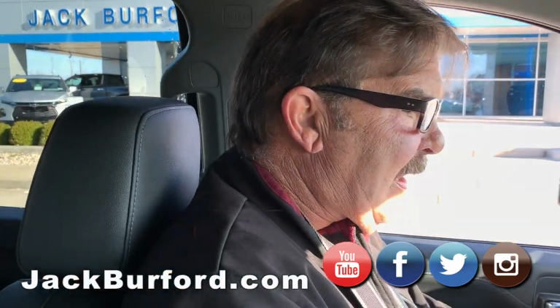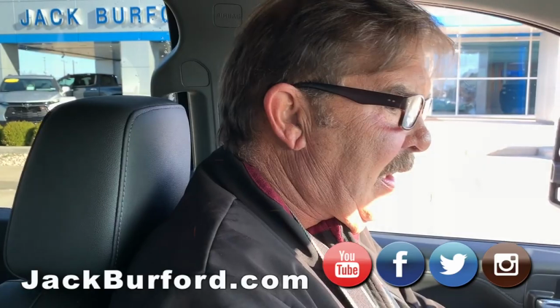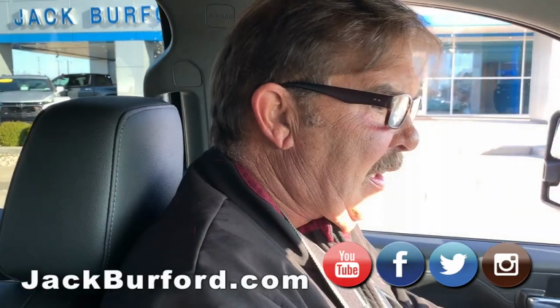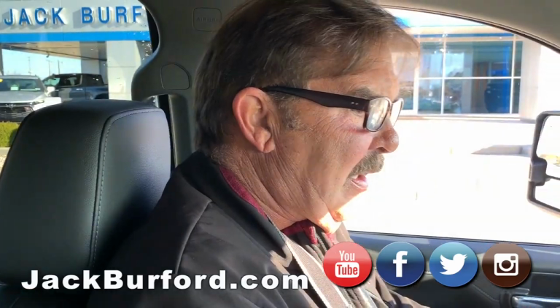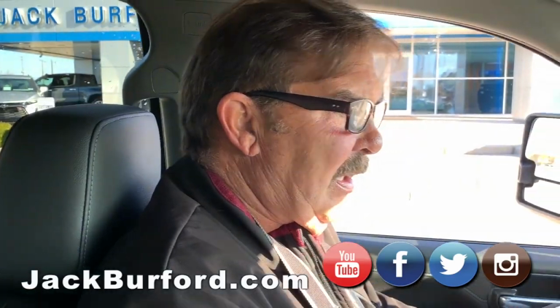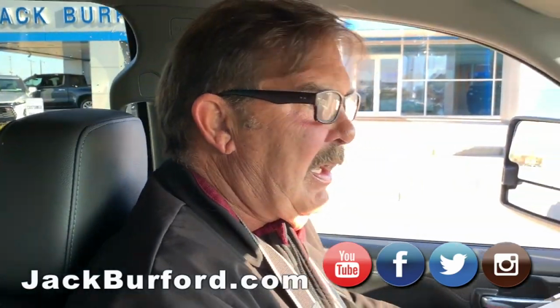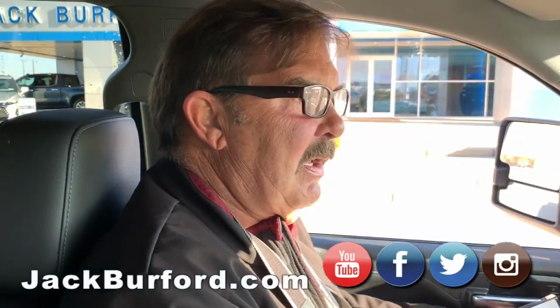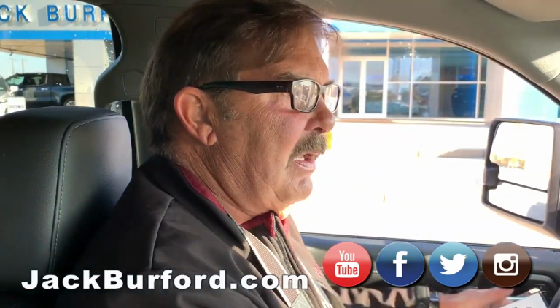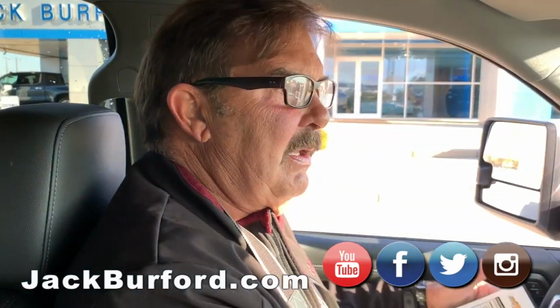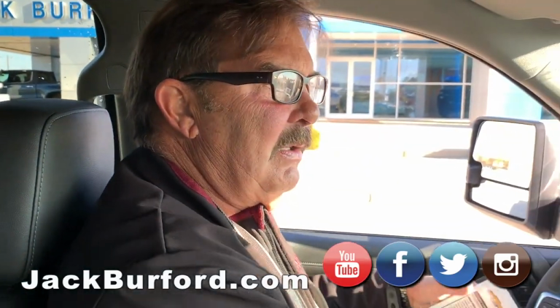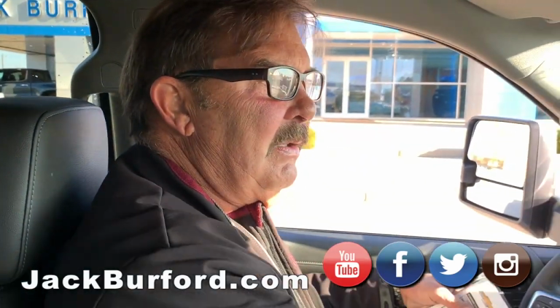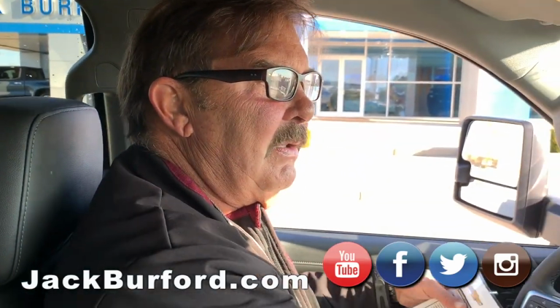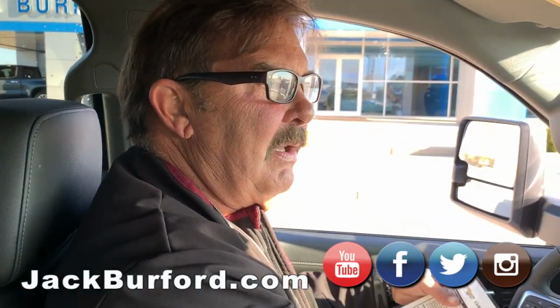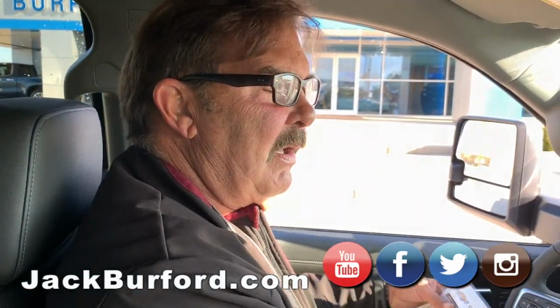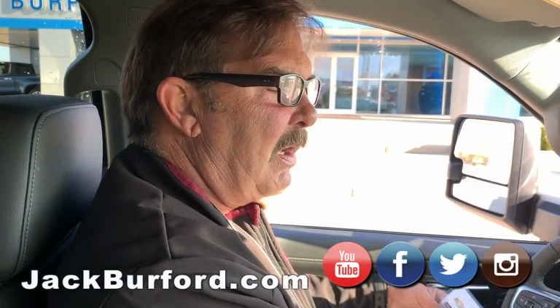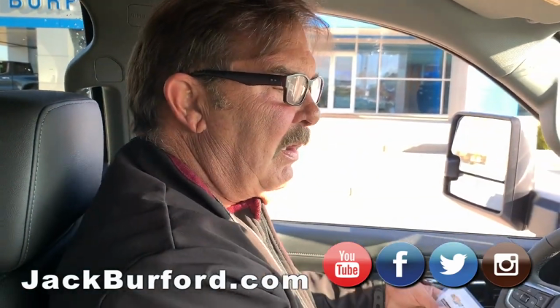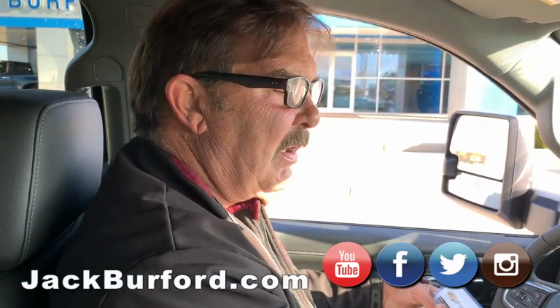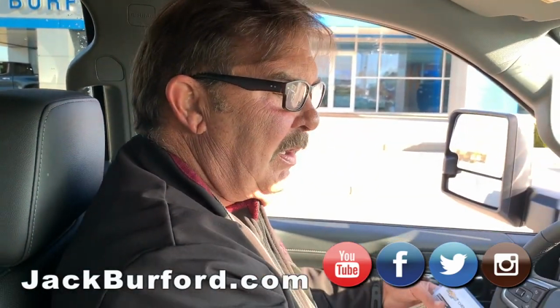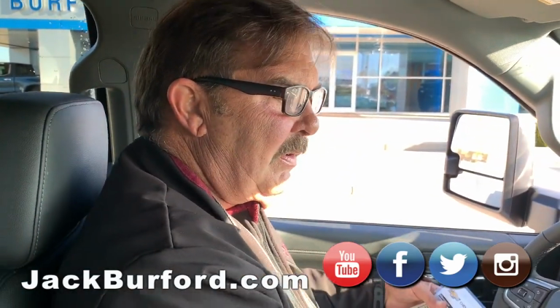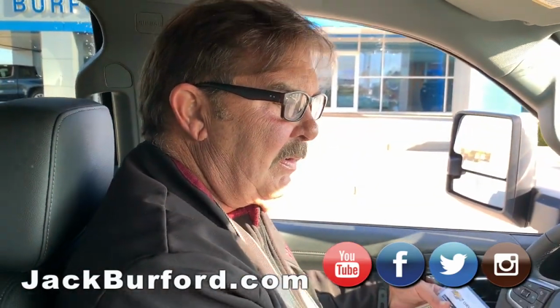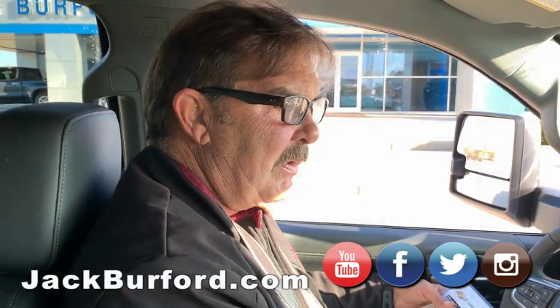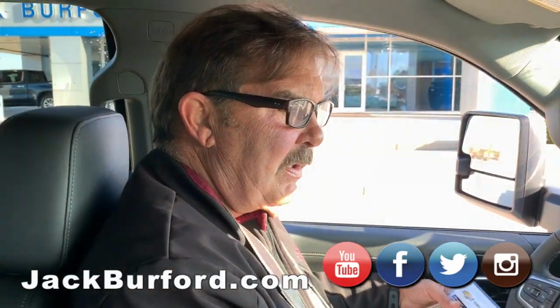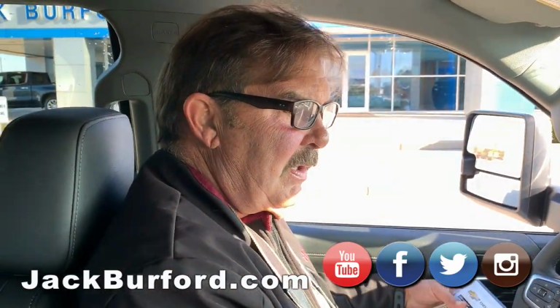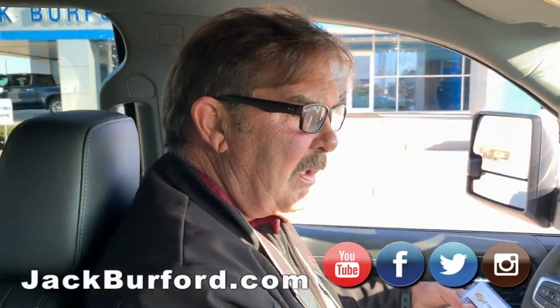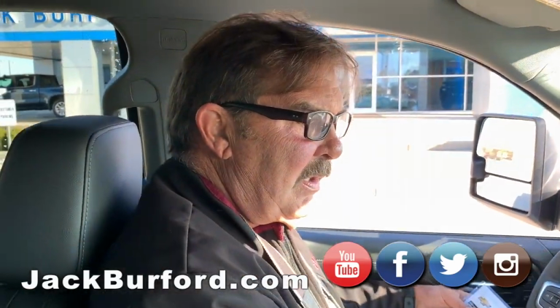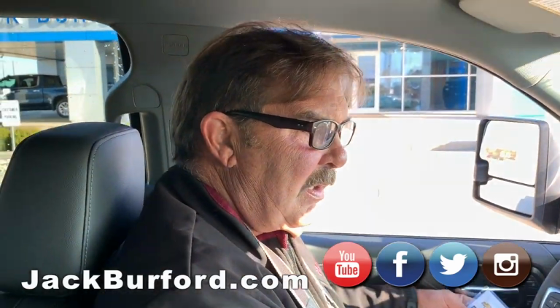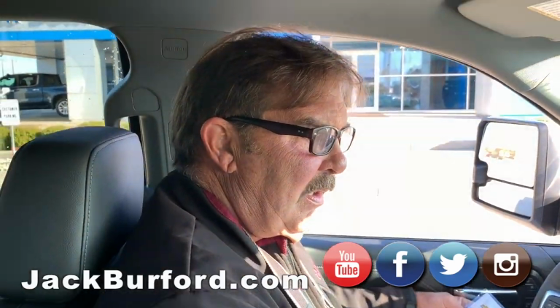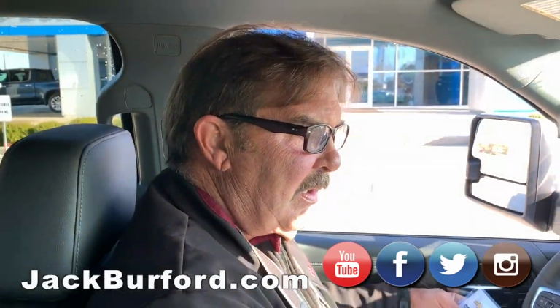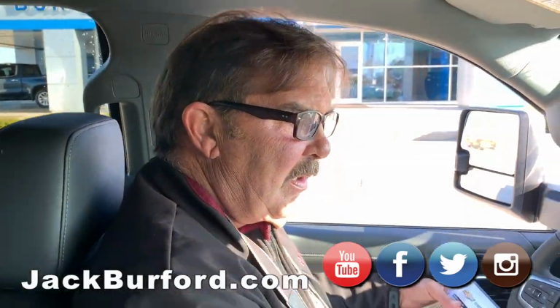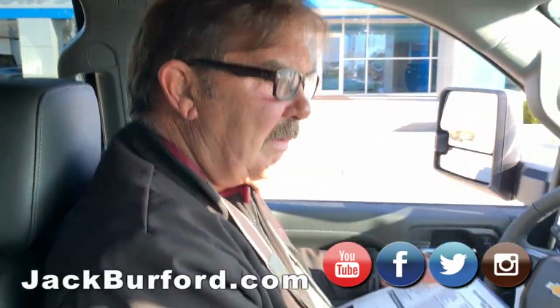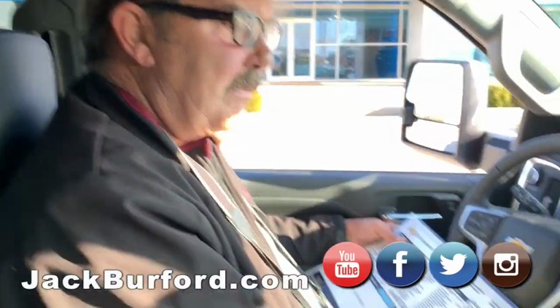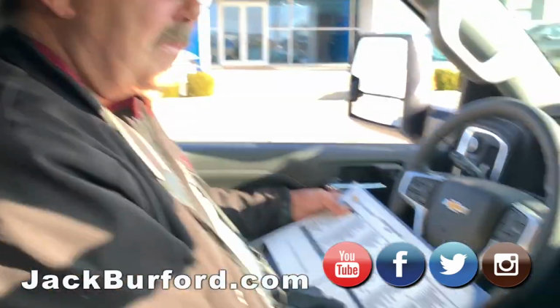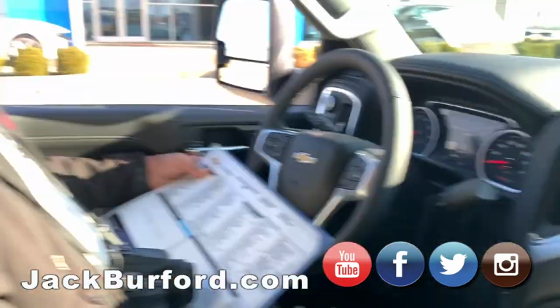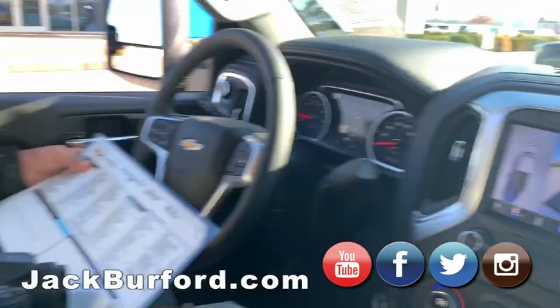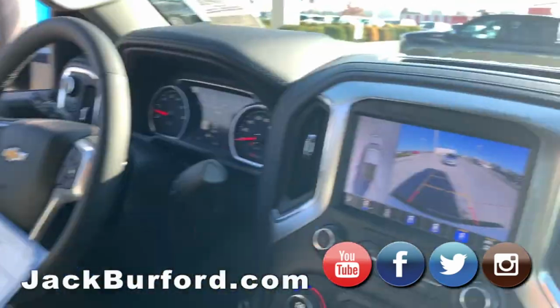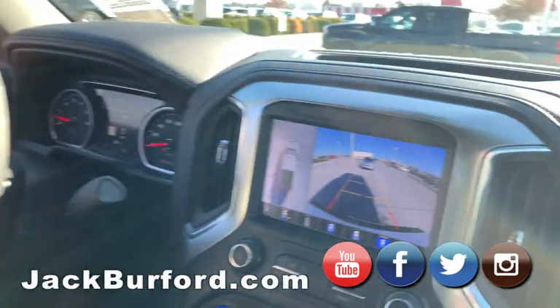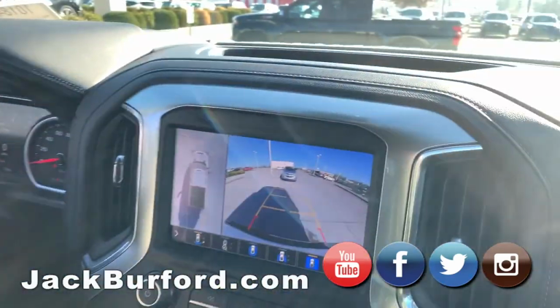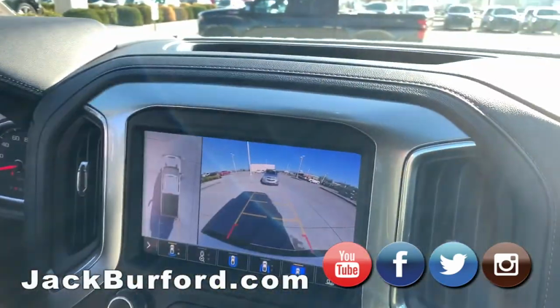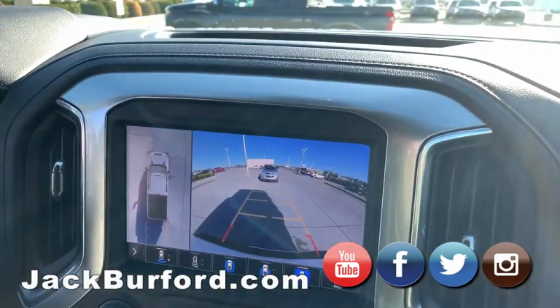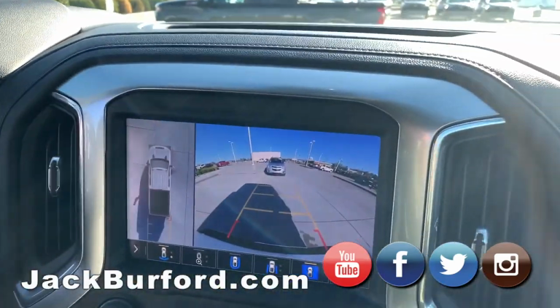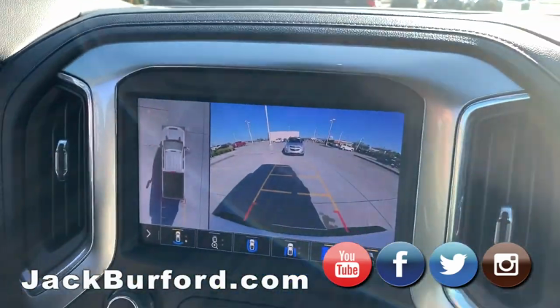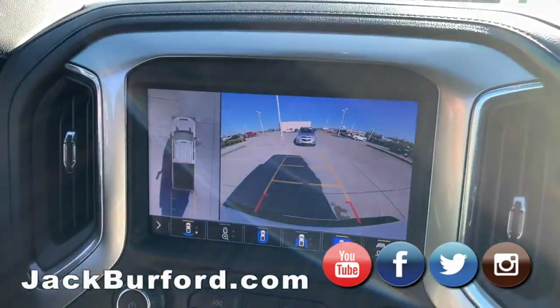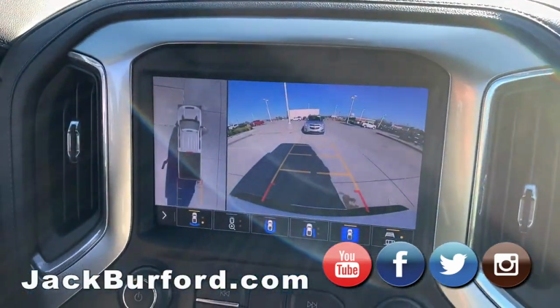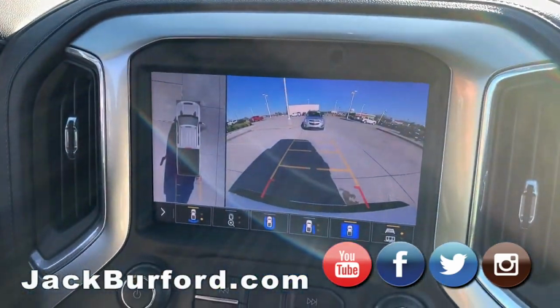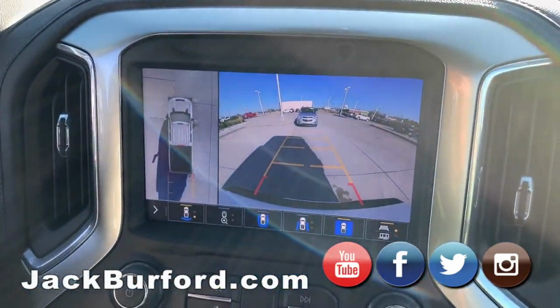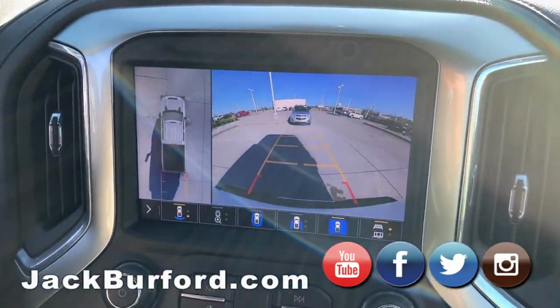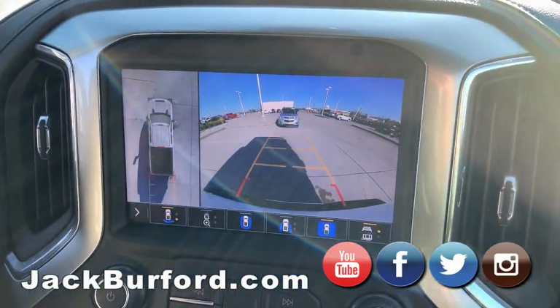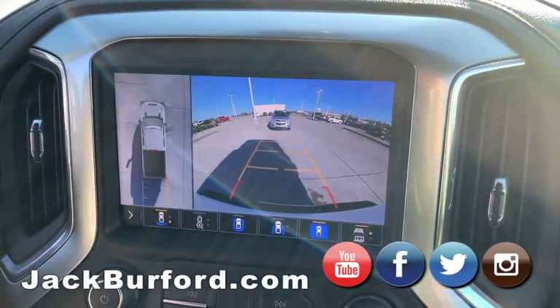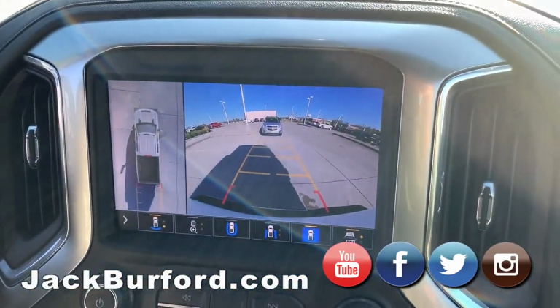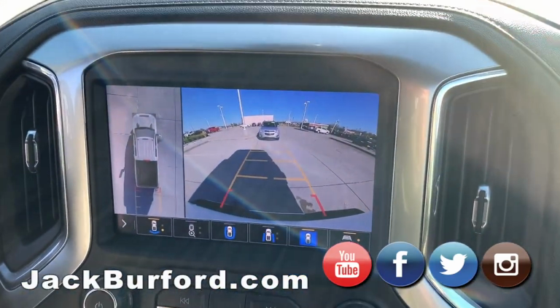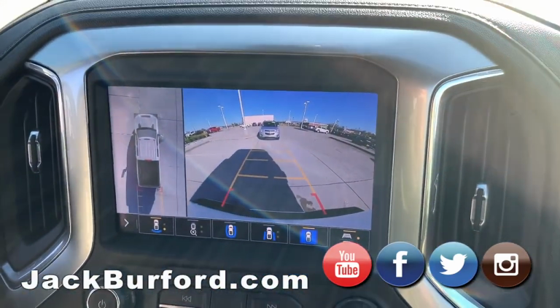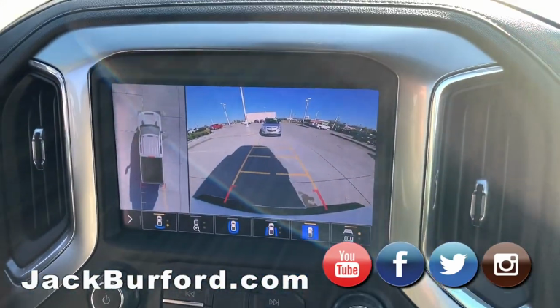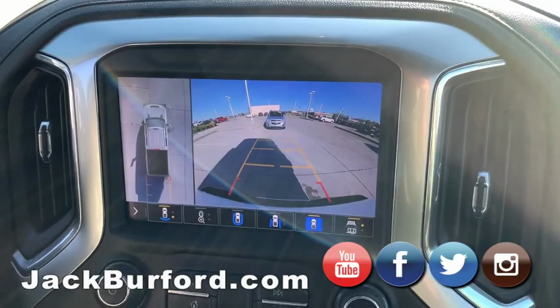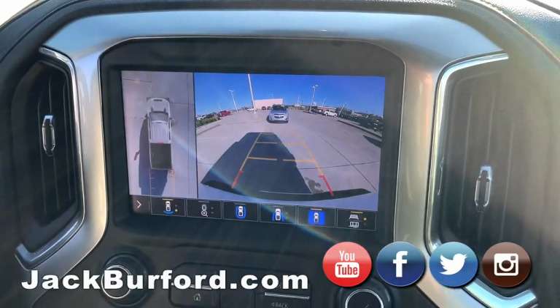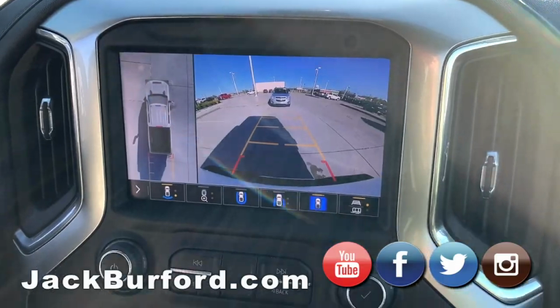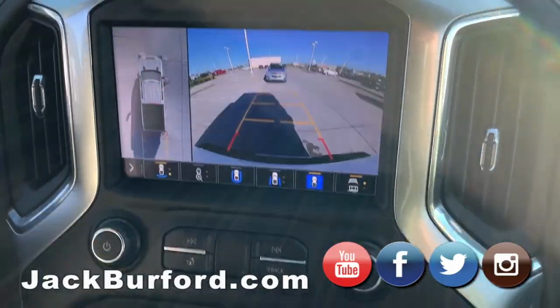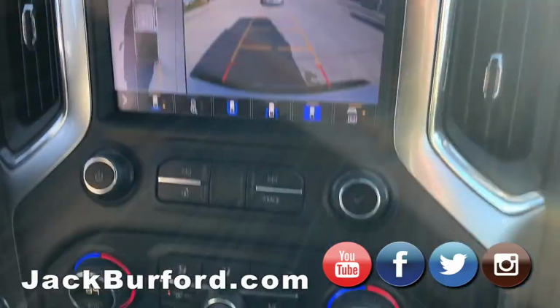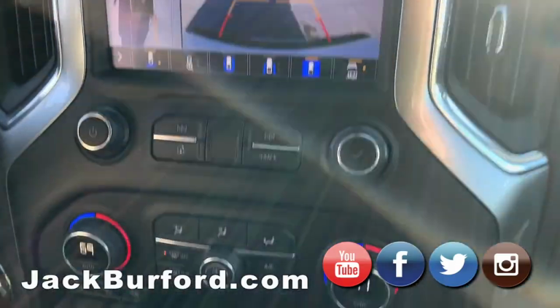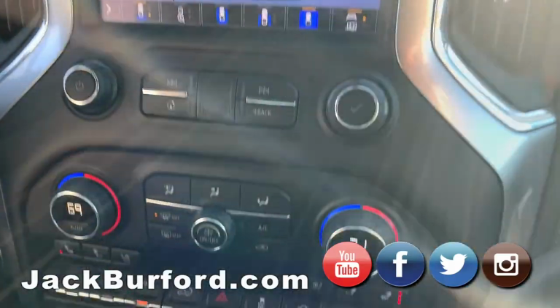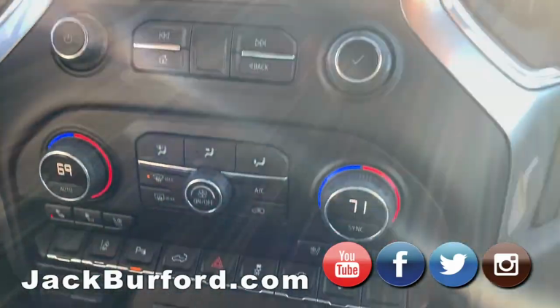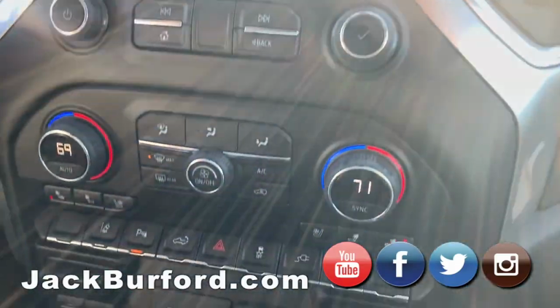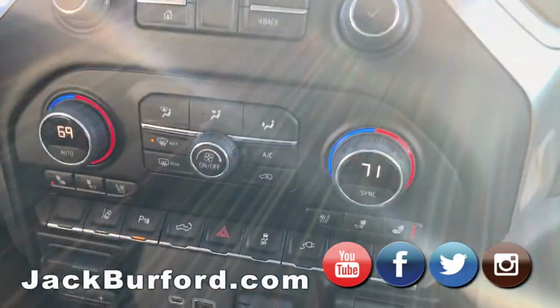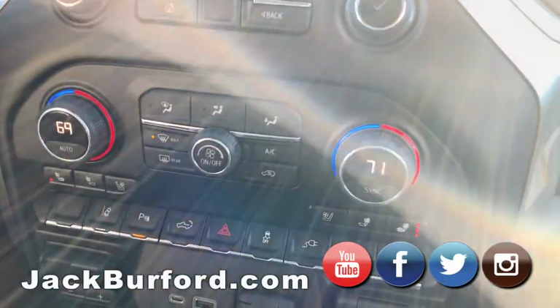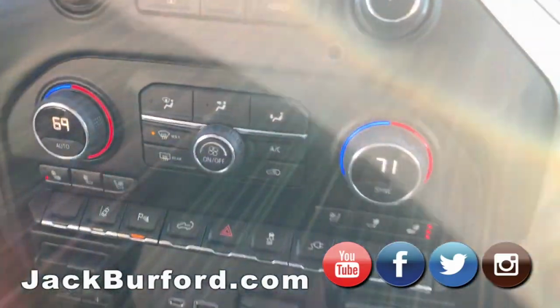That's nice. This is nice. All leather. Heated seats? Yeah, I turned yours off because I needed it coming in.